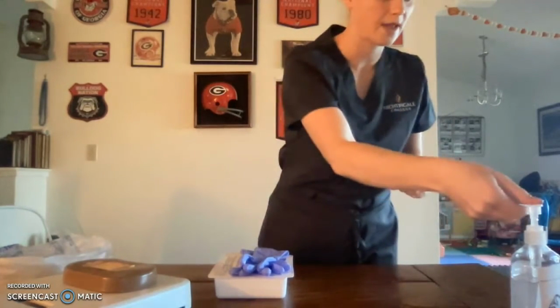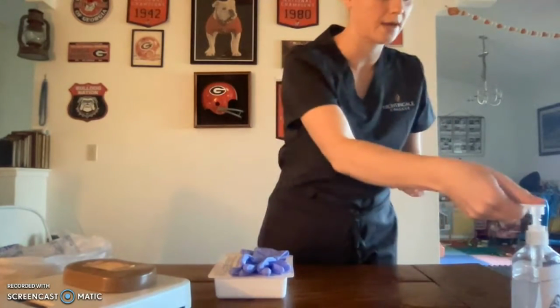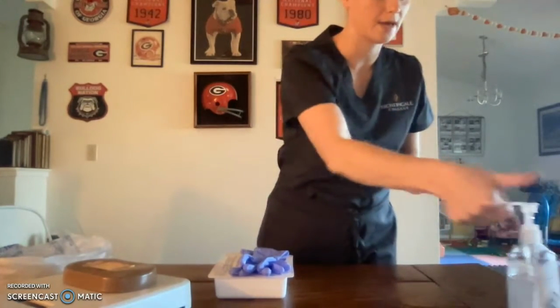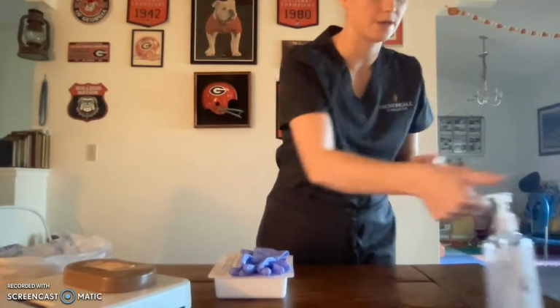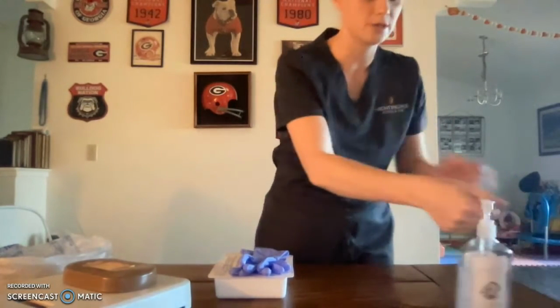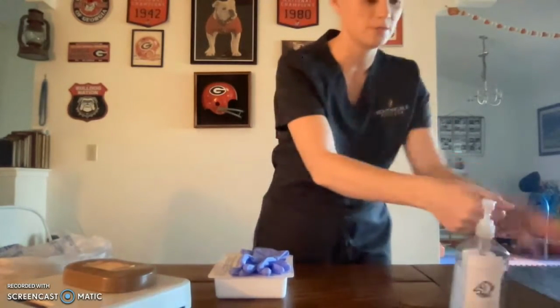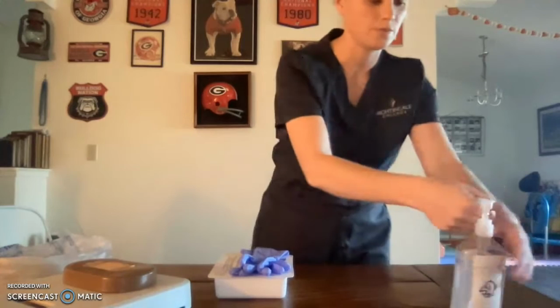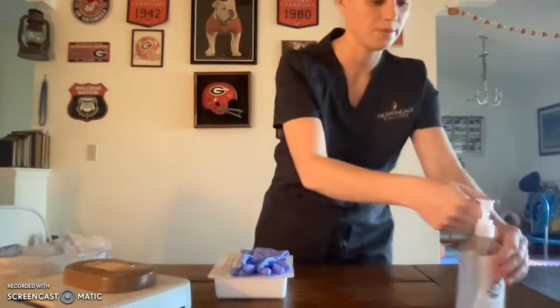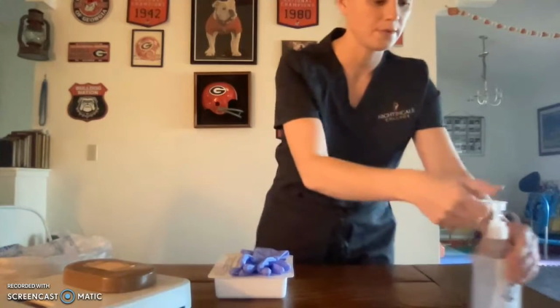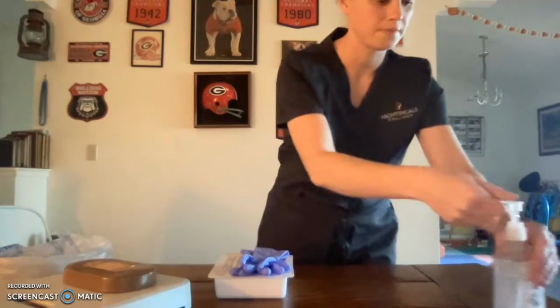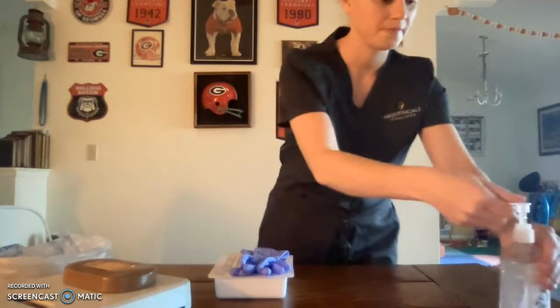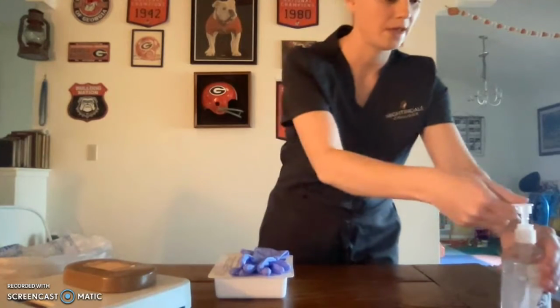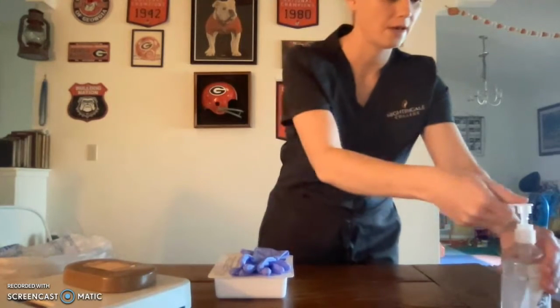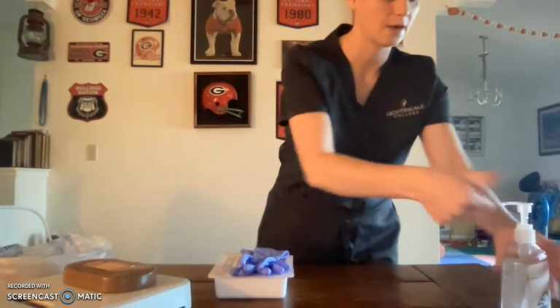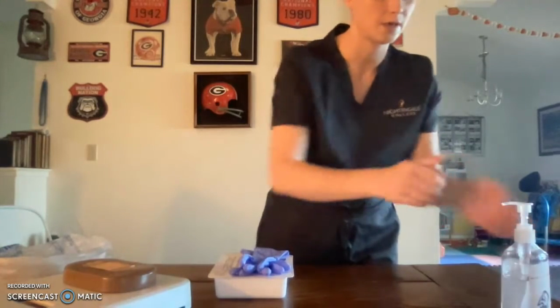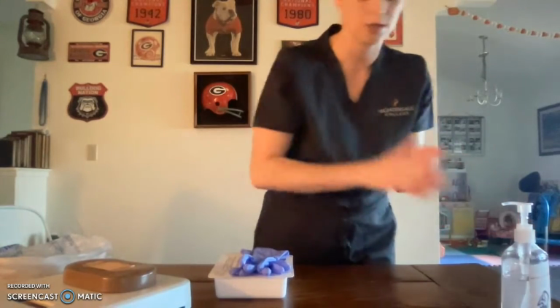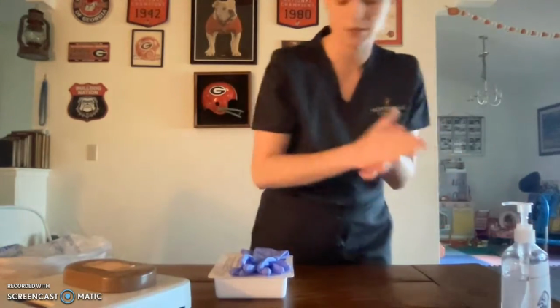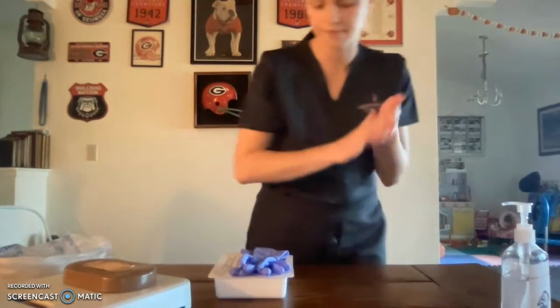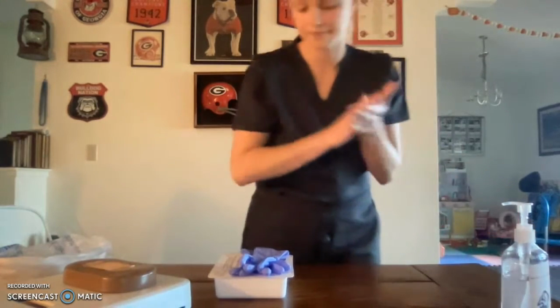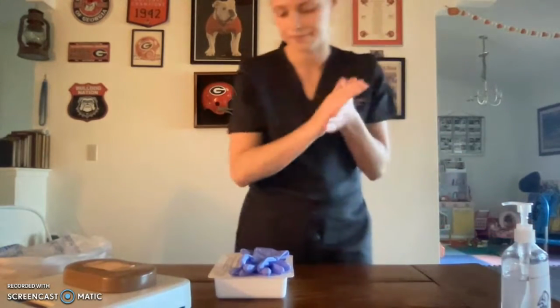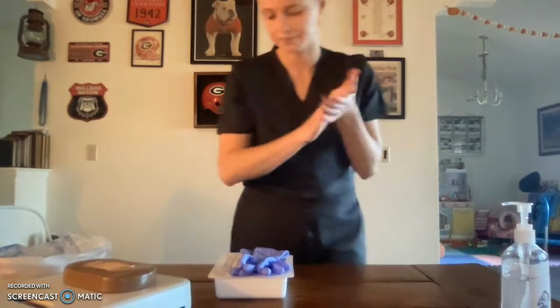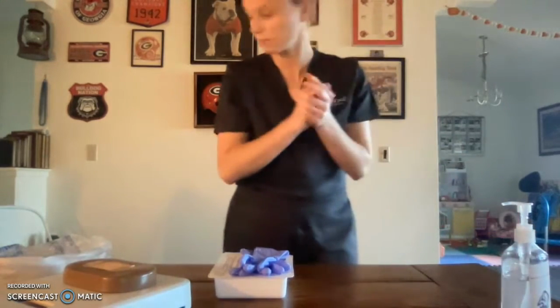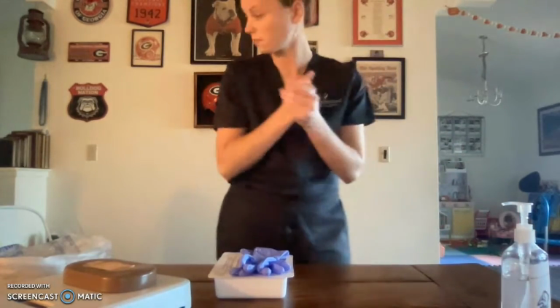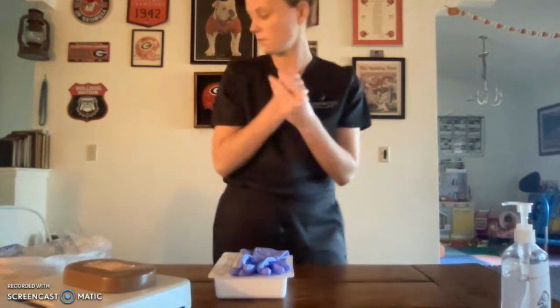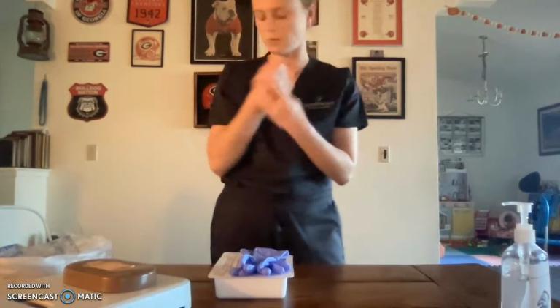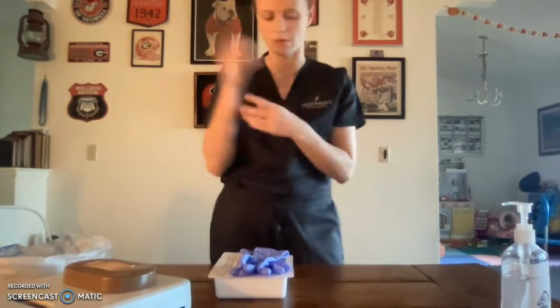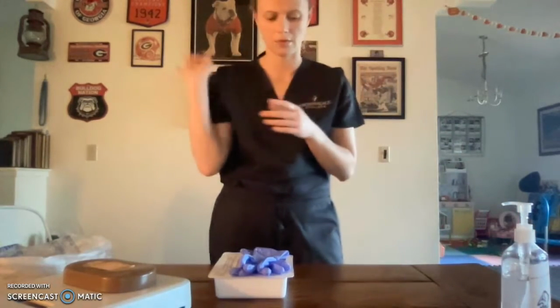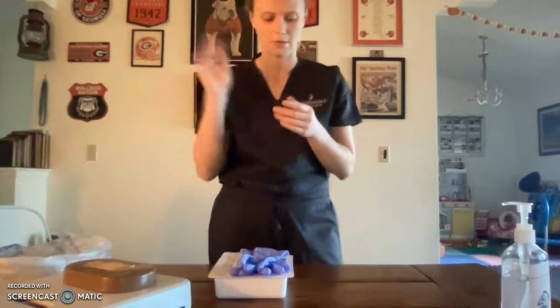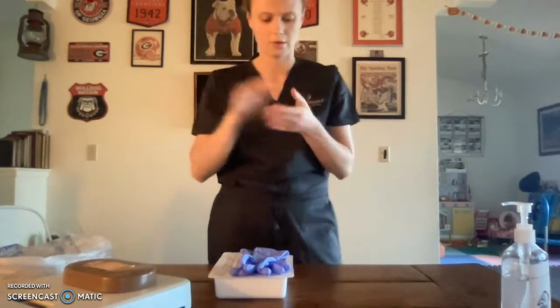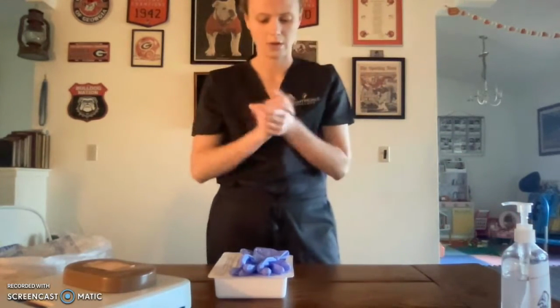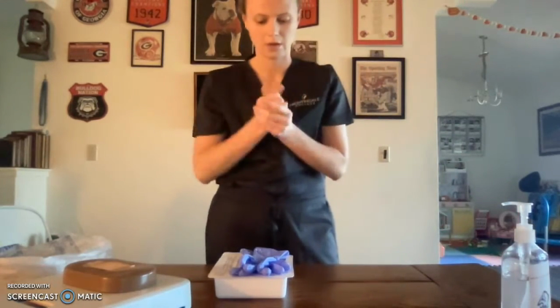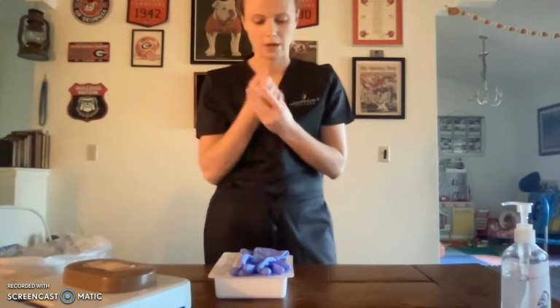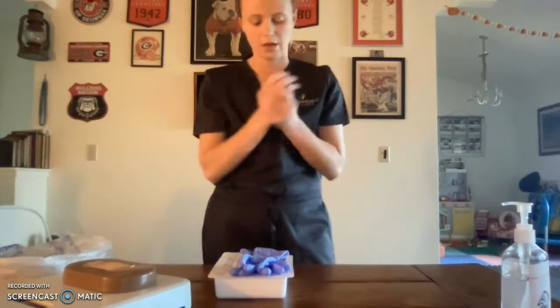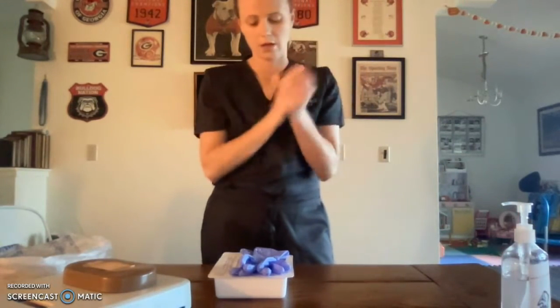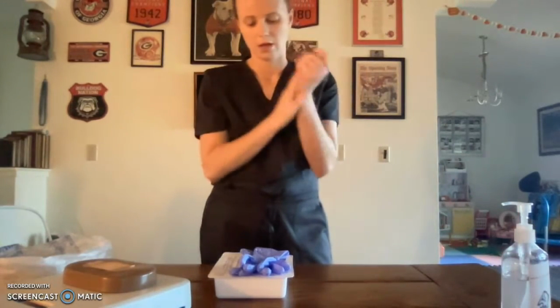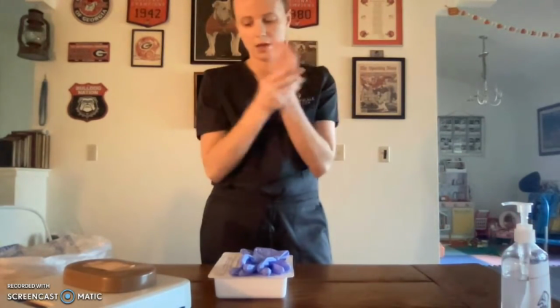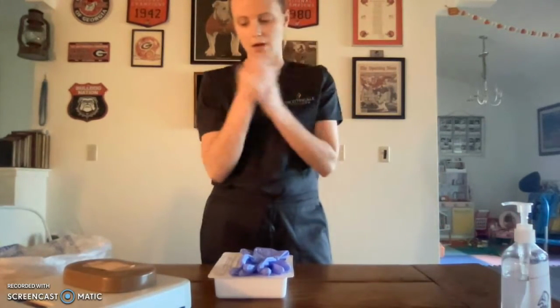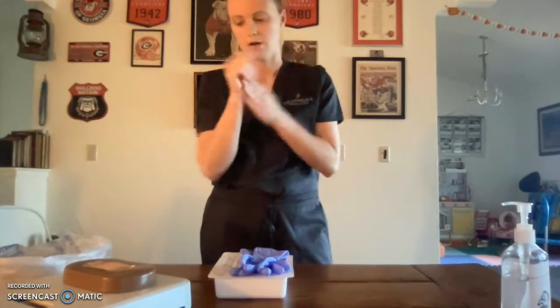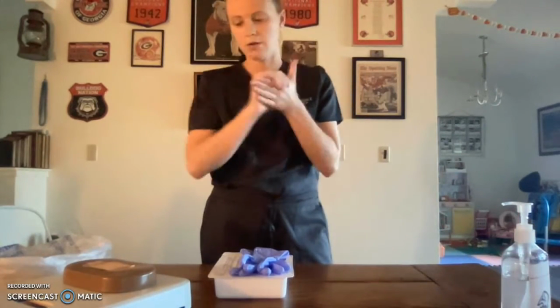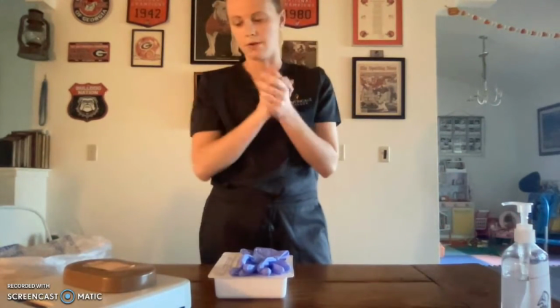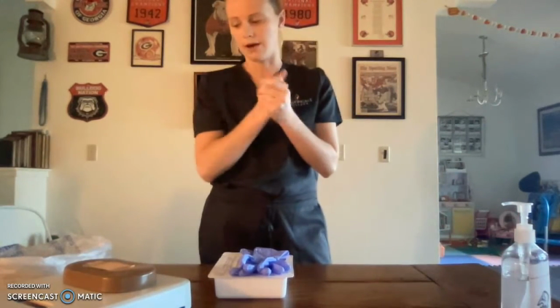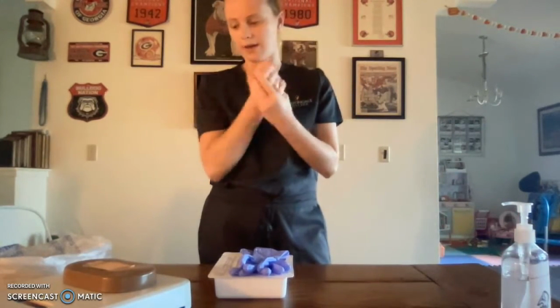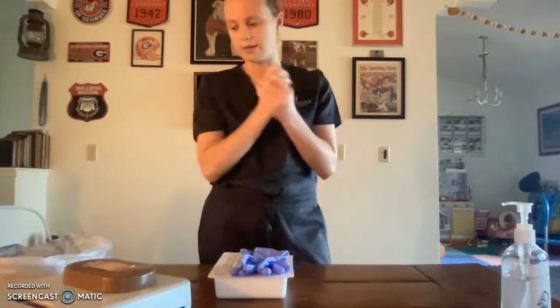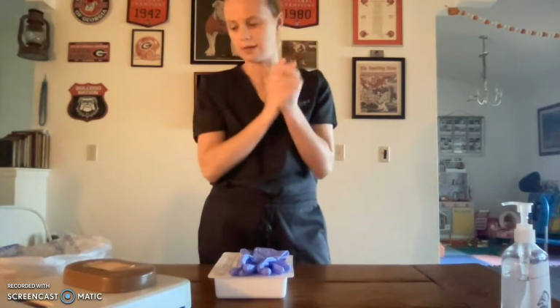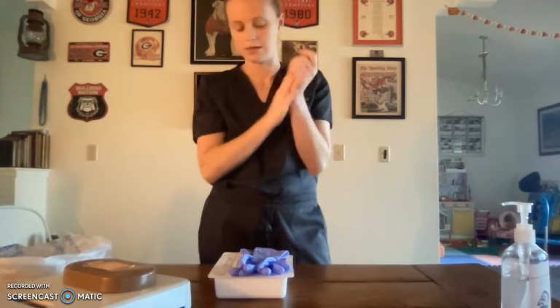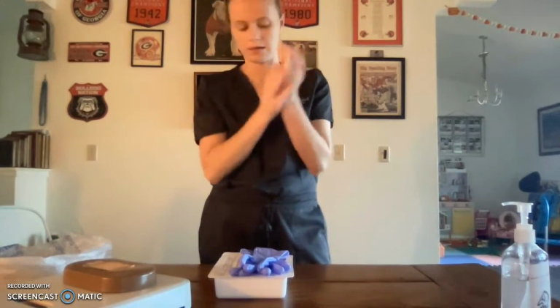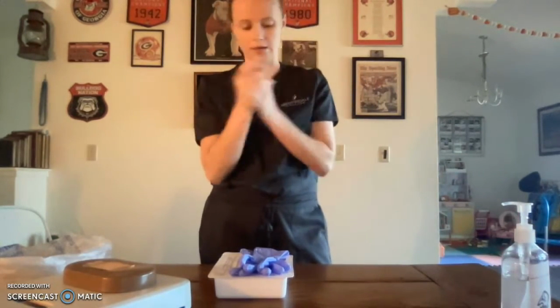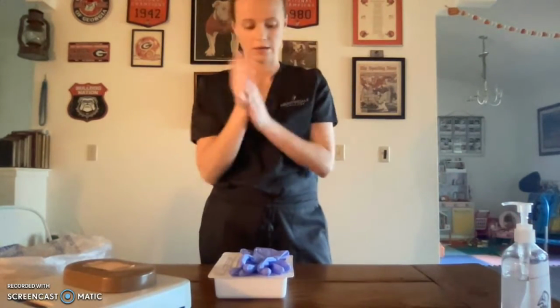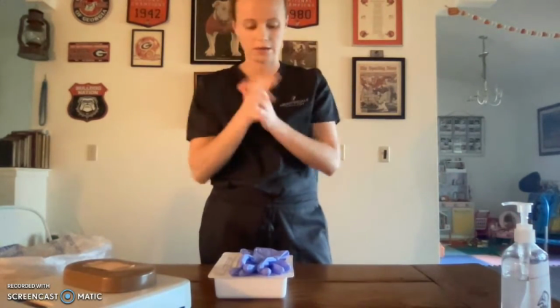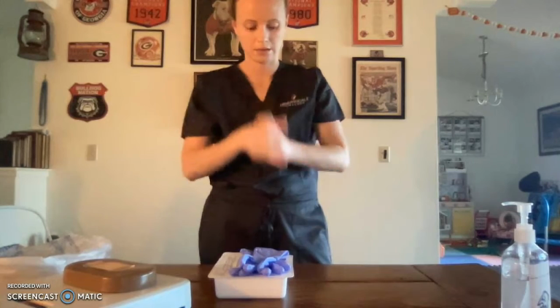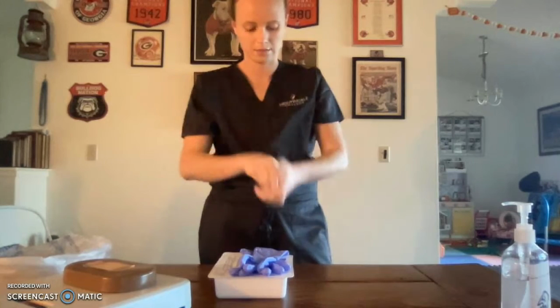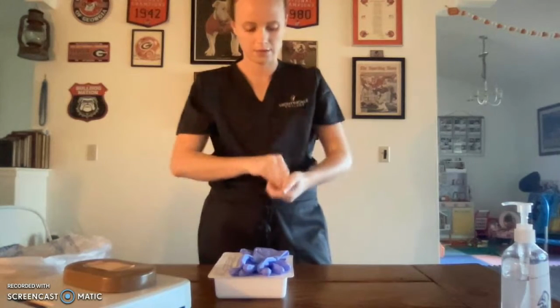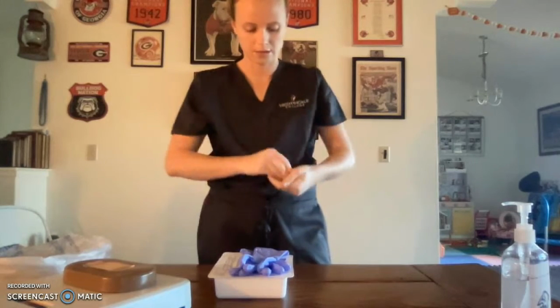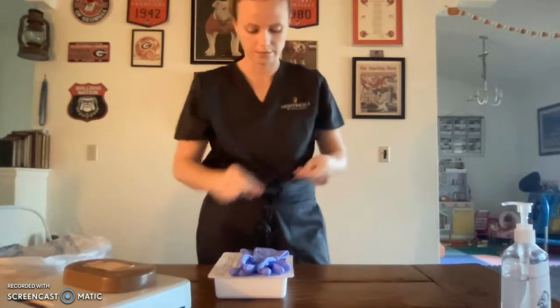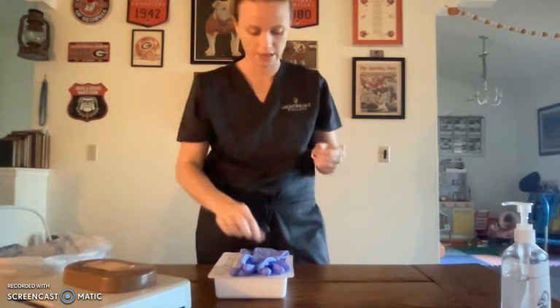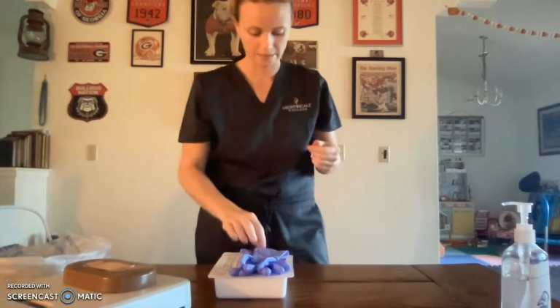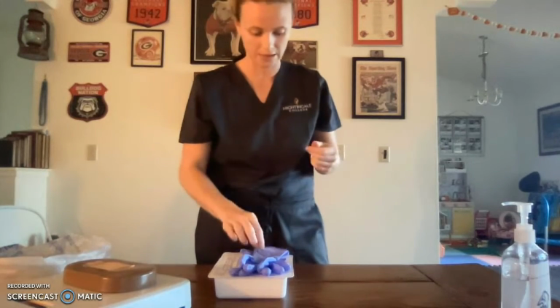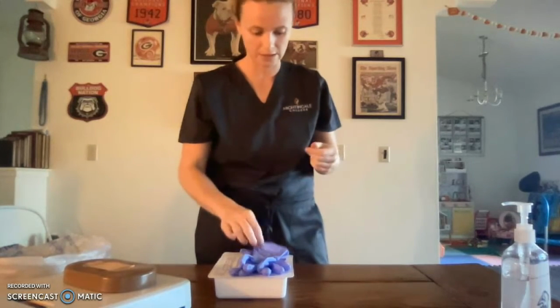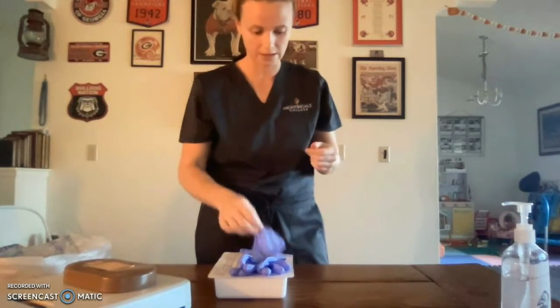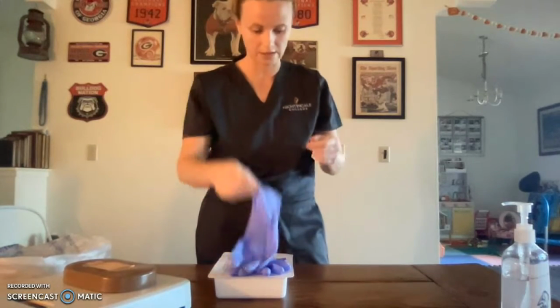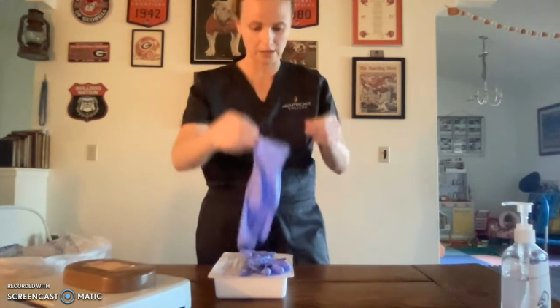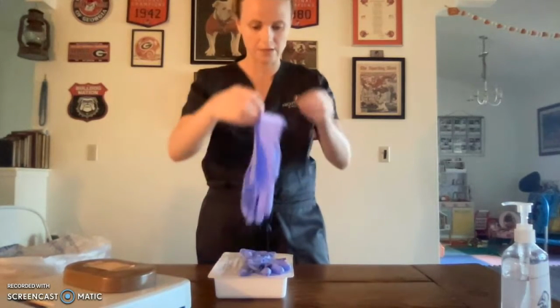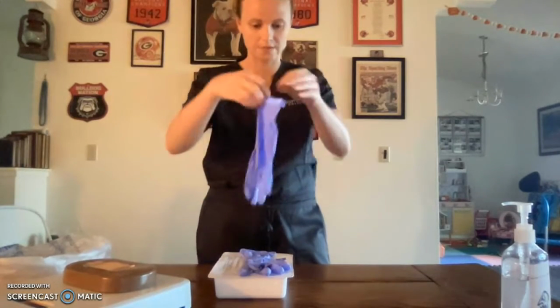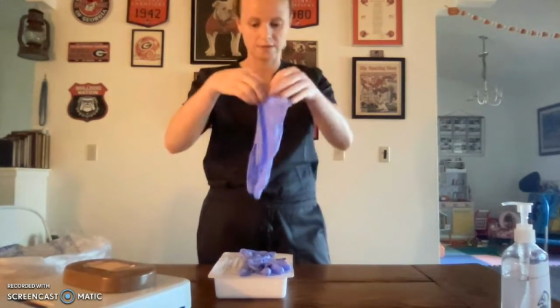Hand hygiene. All right, I'm going to apply my clean gloves.